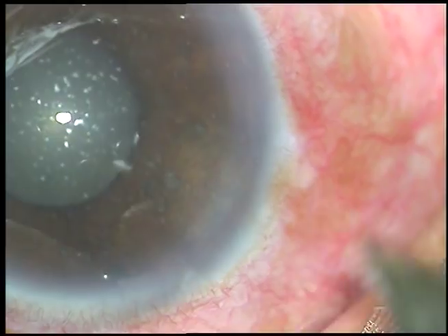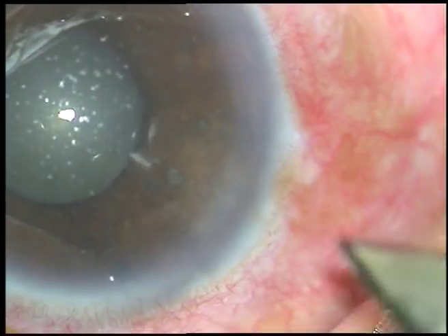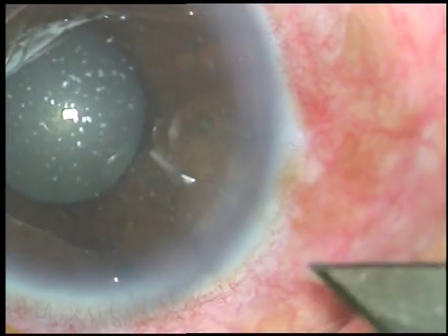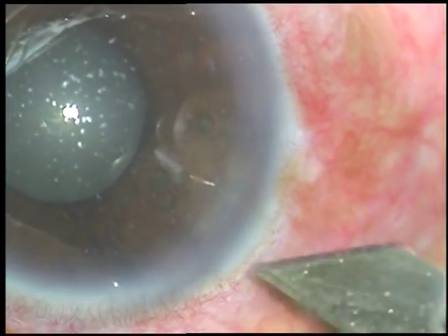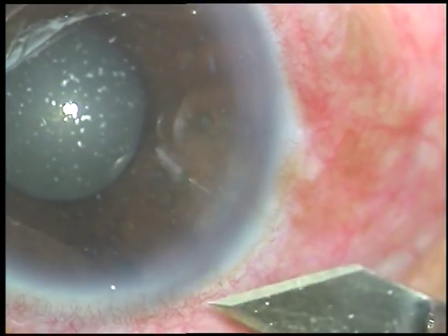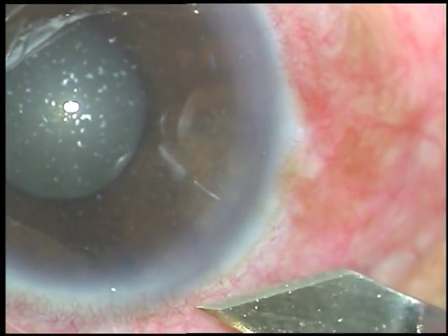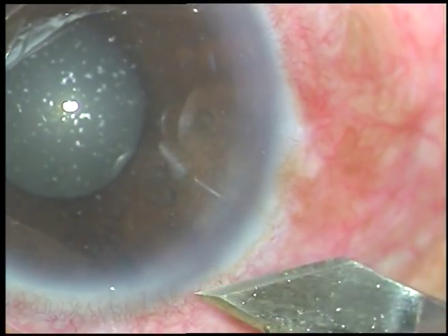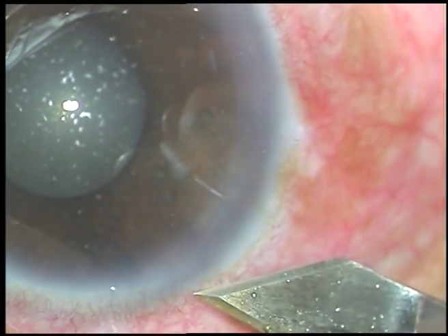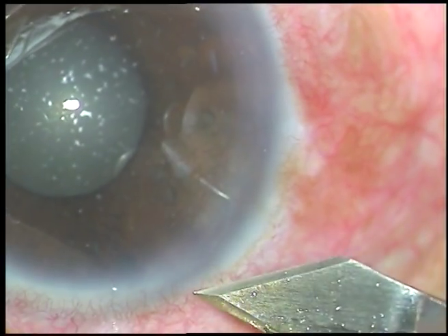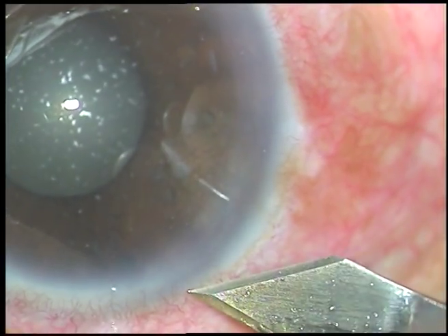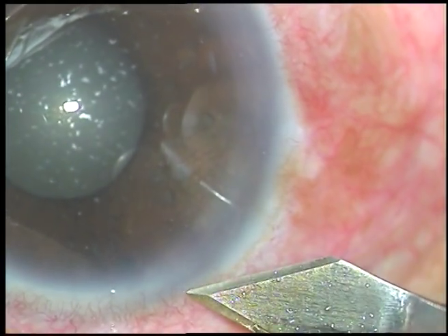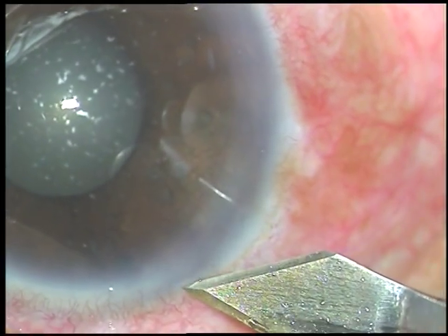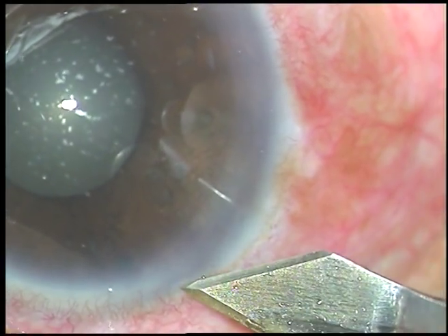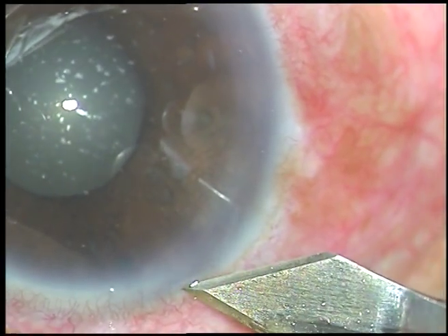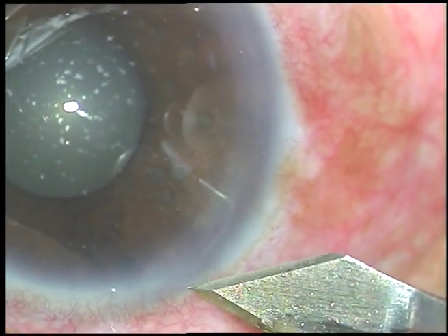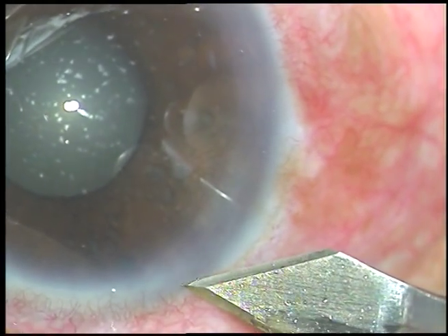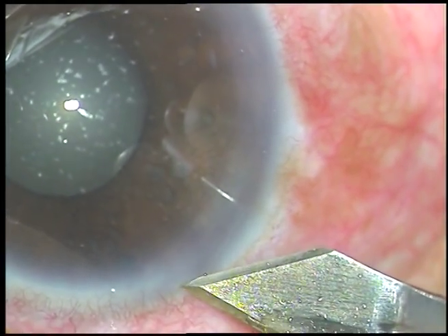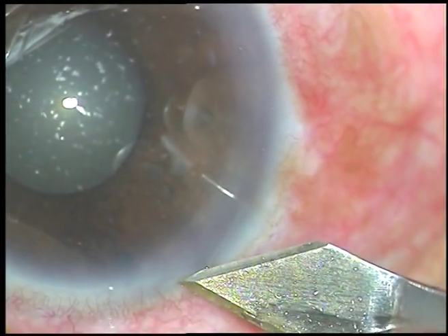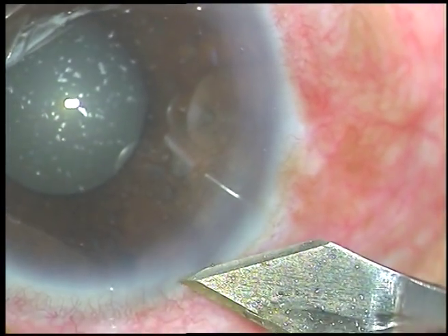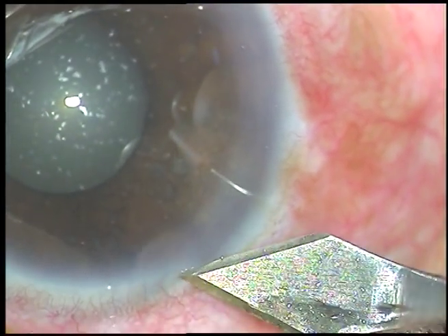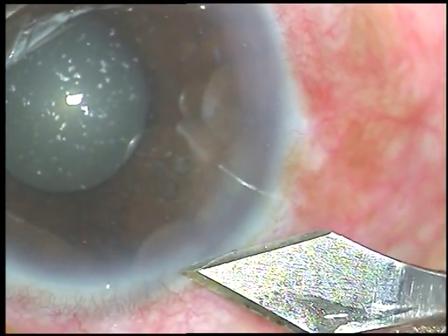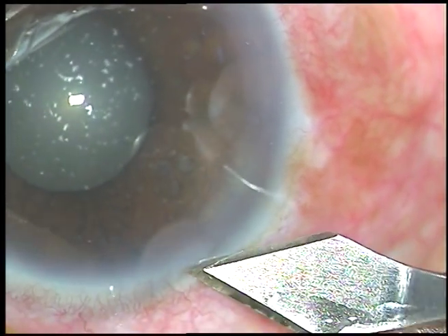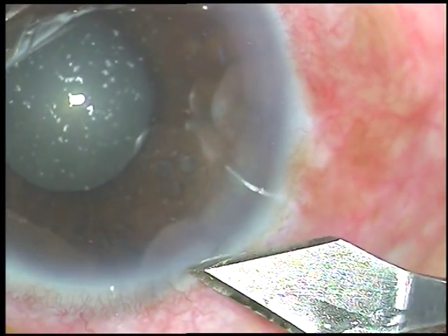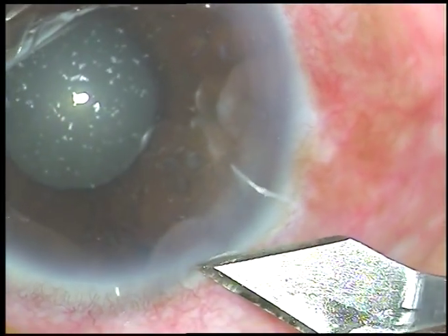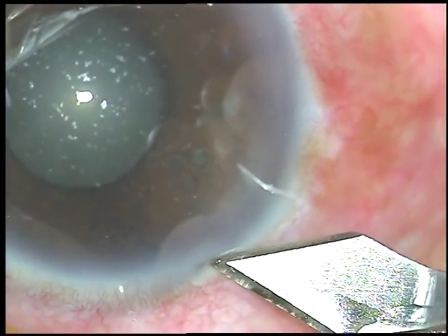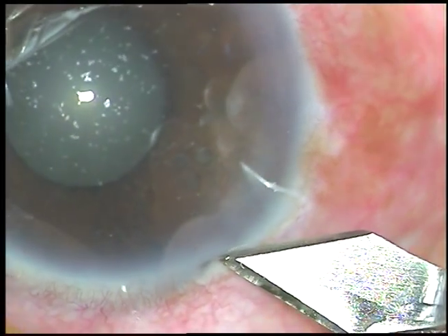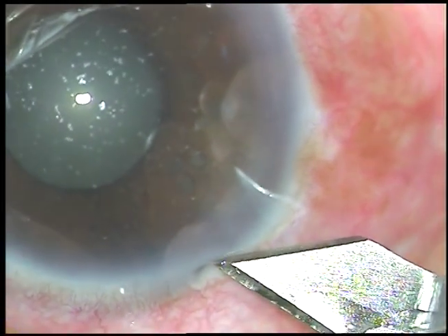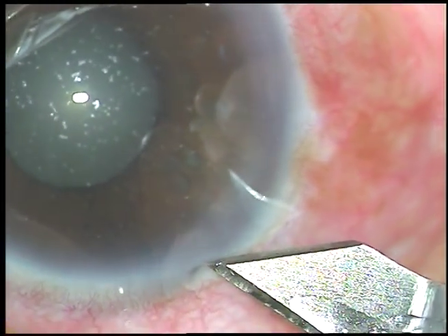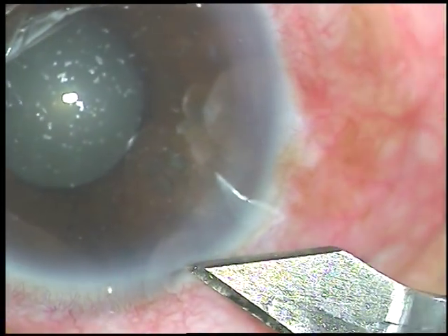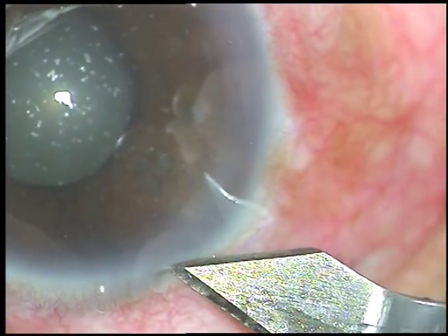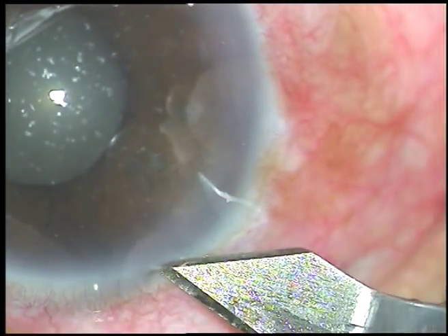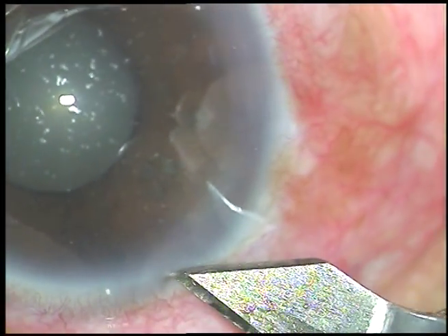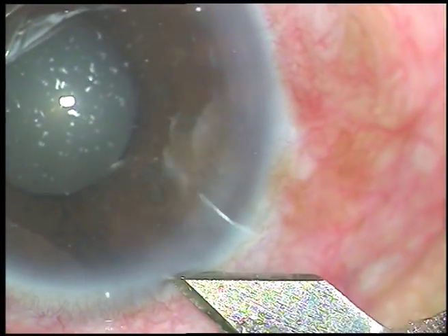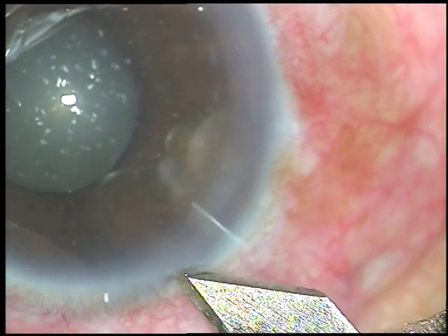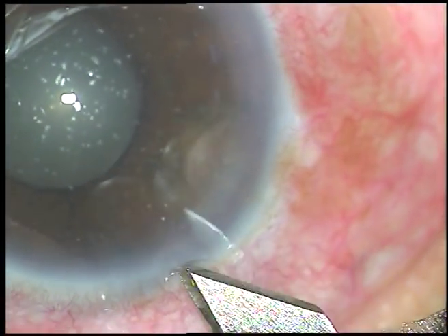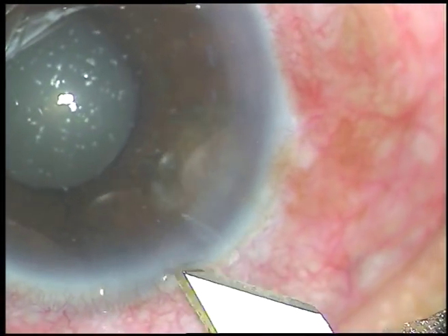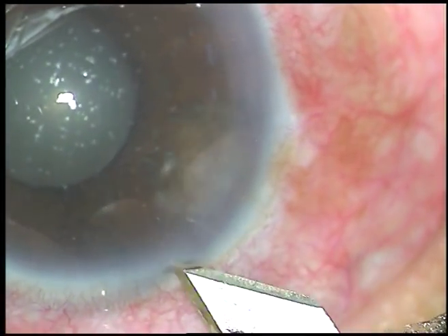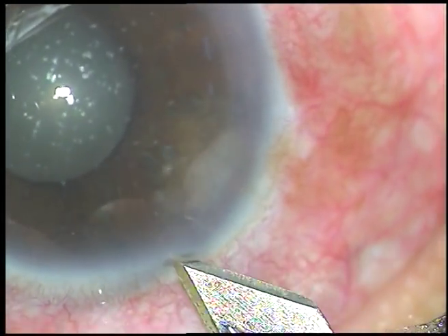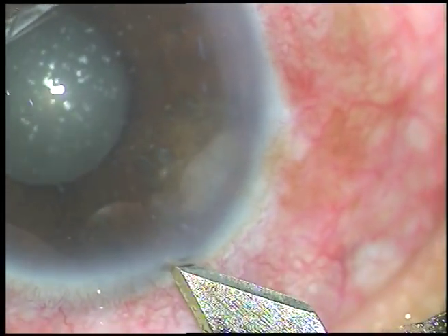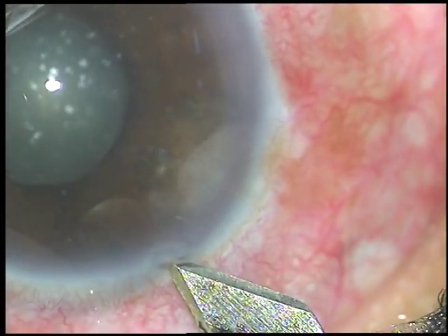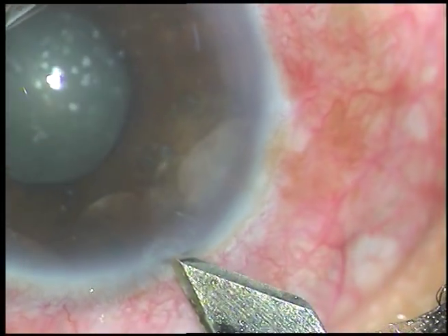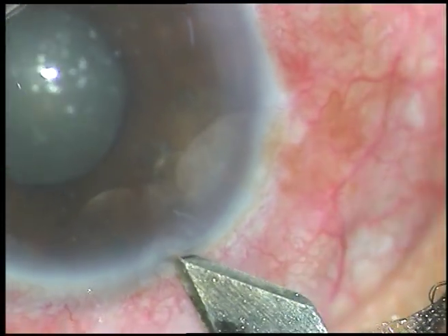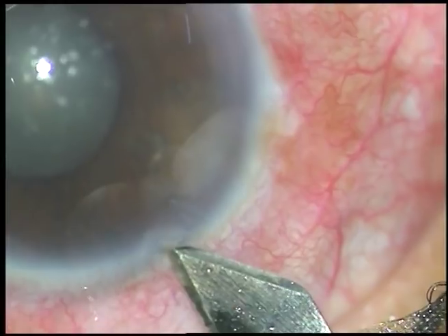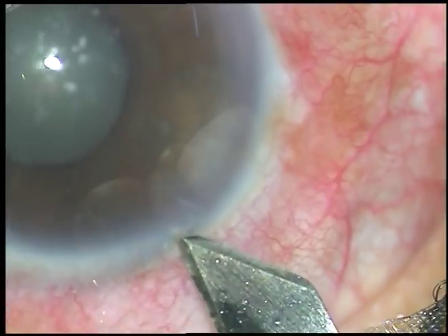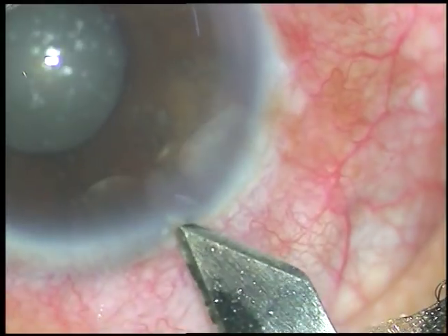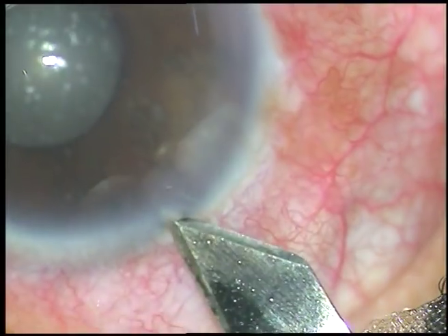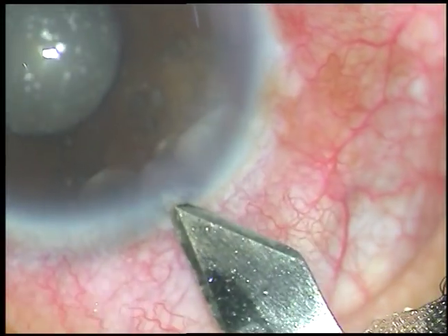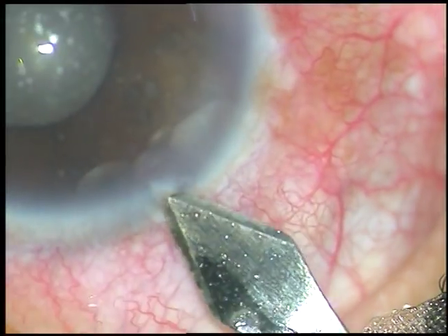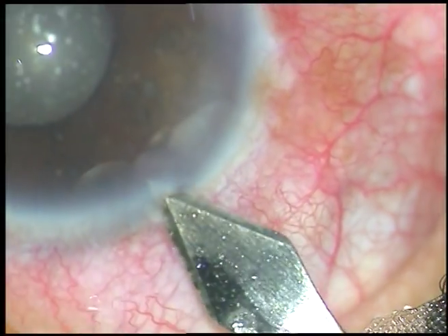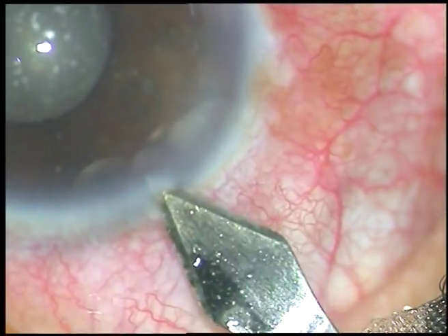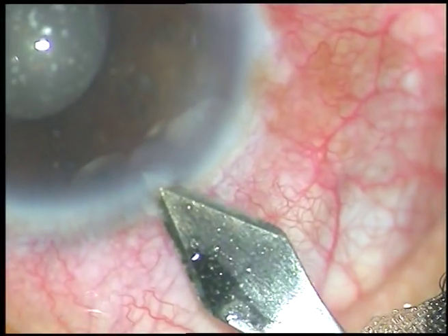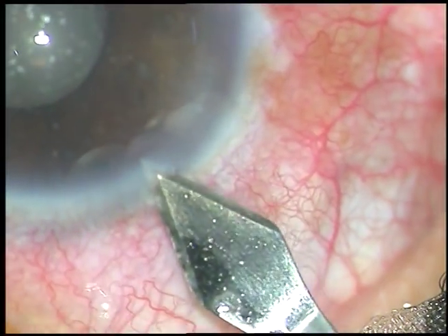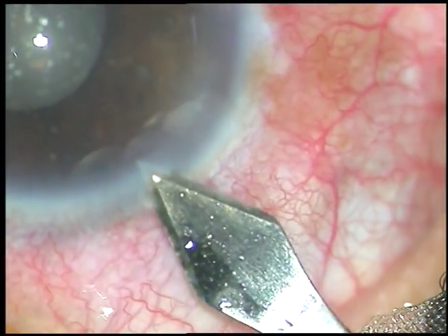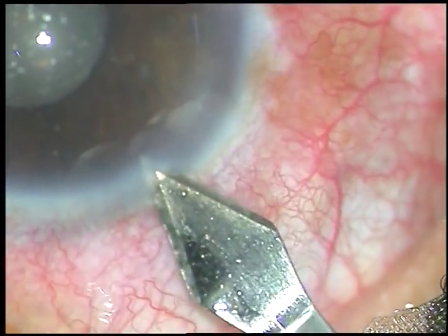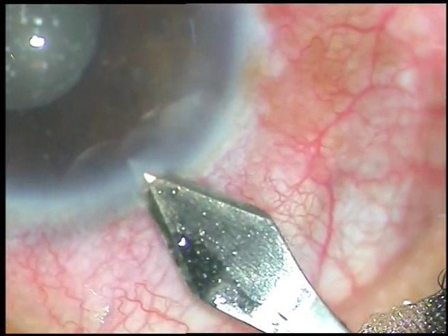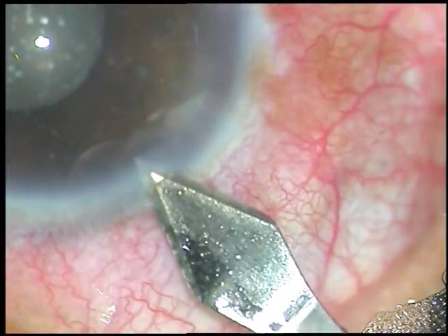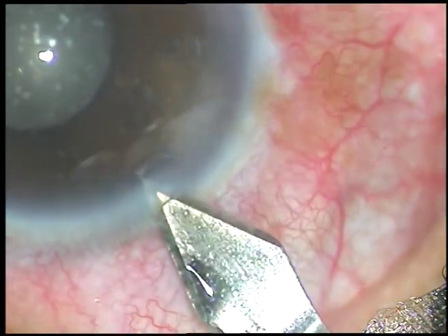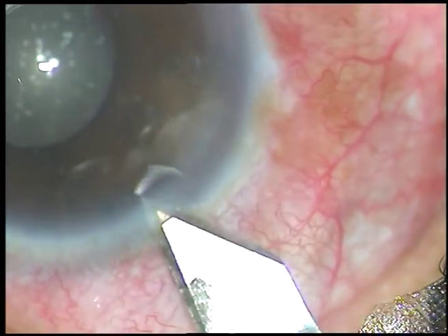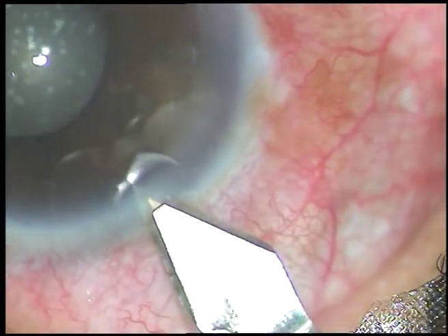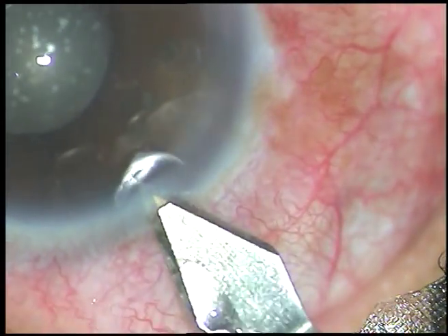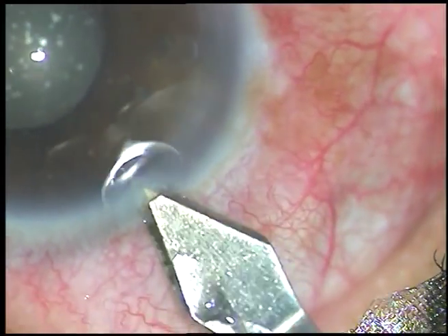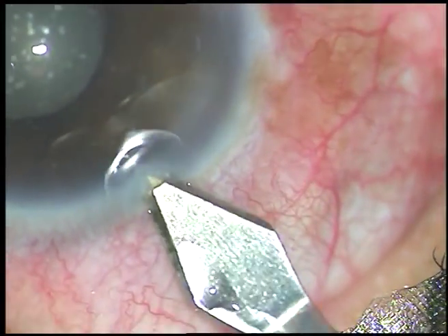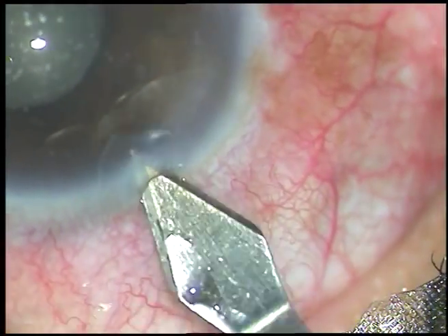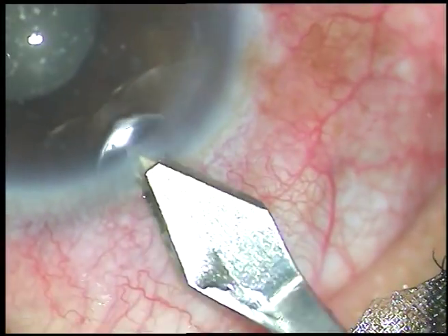Dear colleagues, this patient has come with an acute attack of angle closure glaucoma. I have taken up this case for surgery.